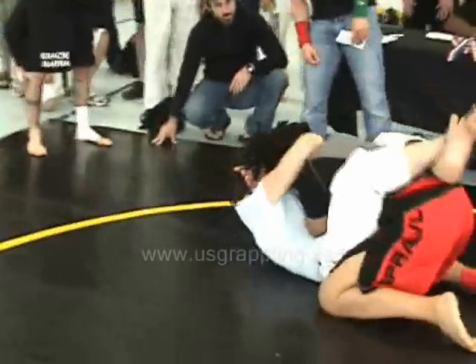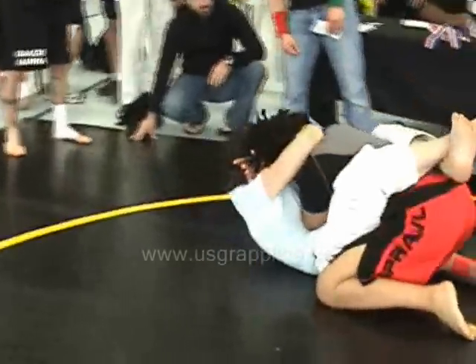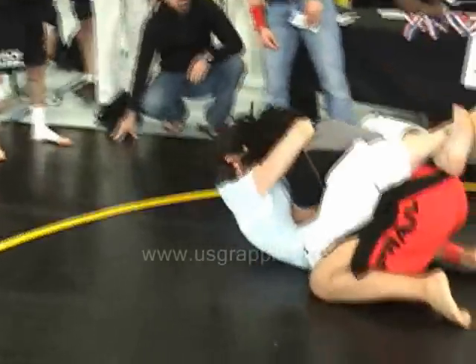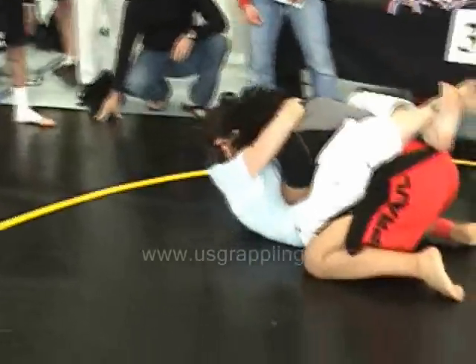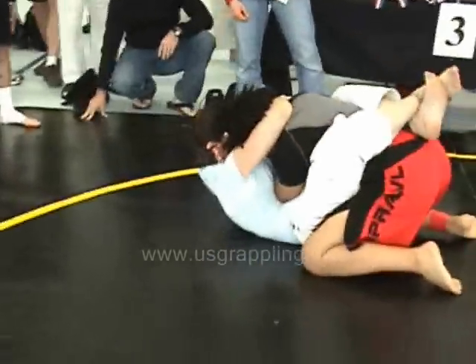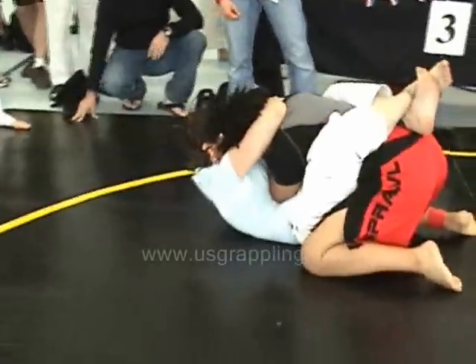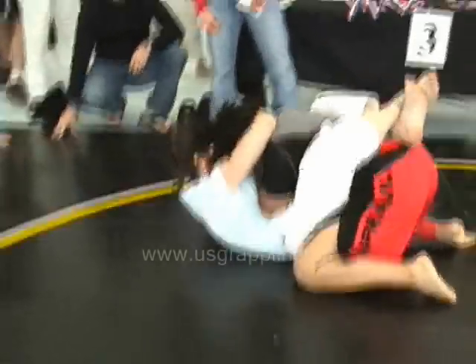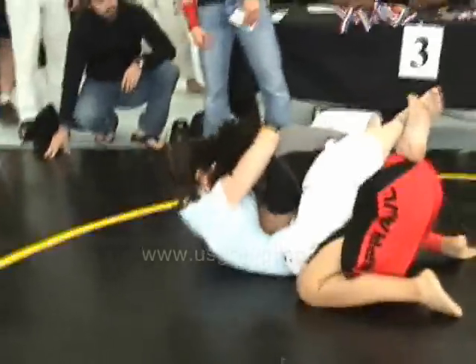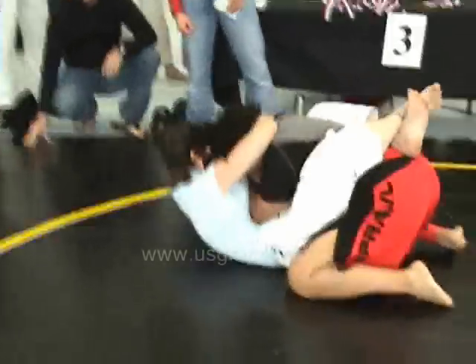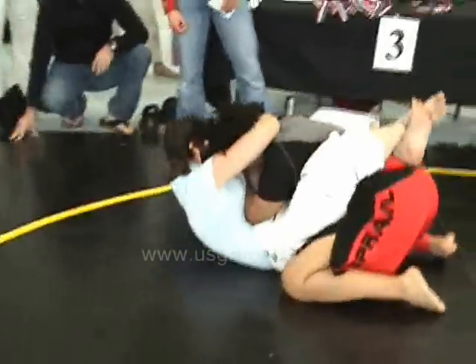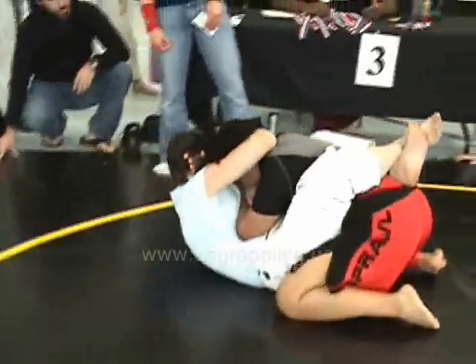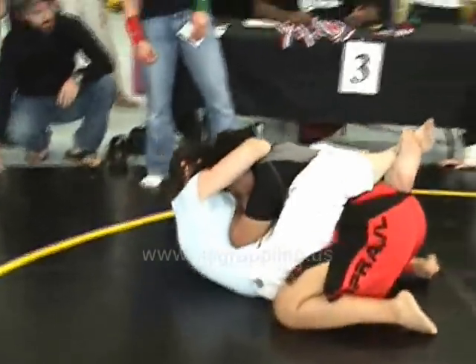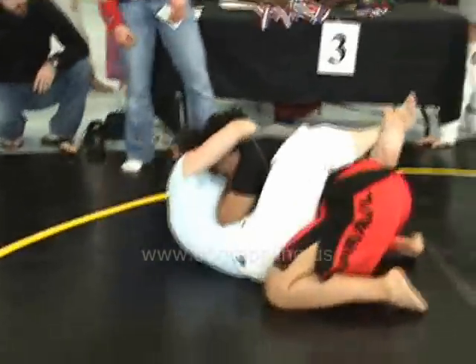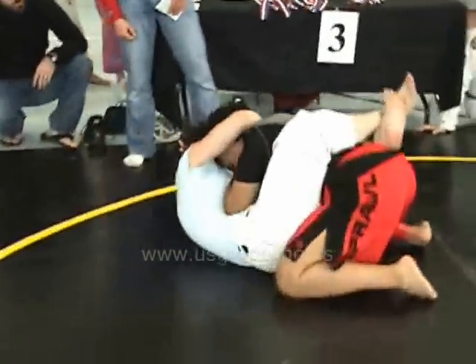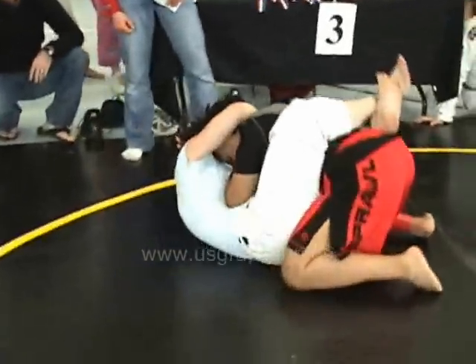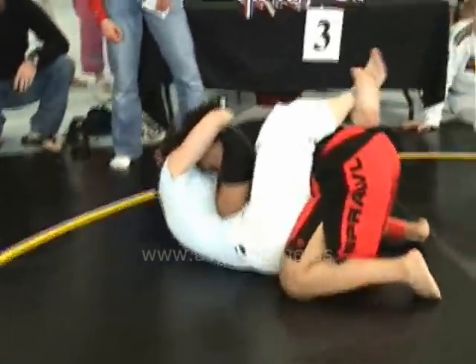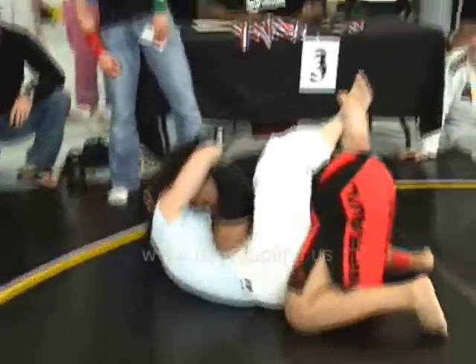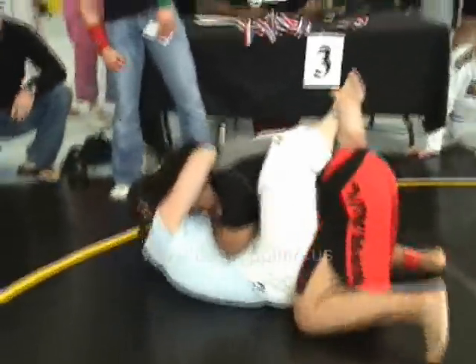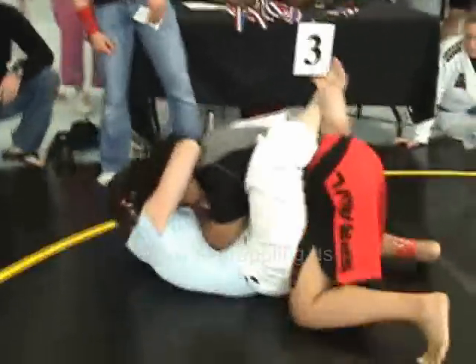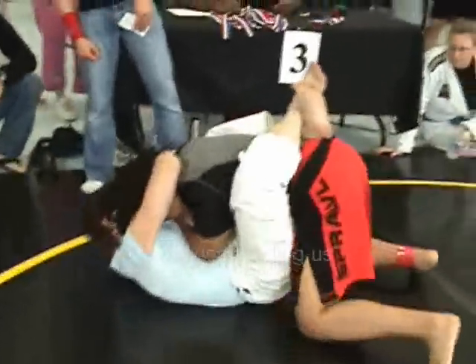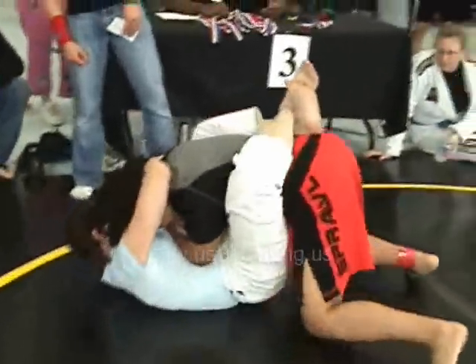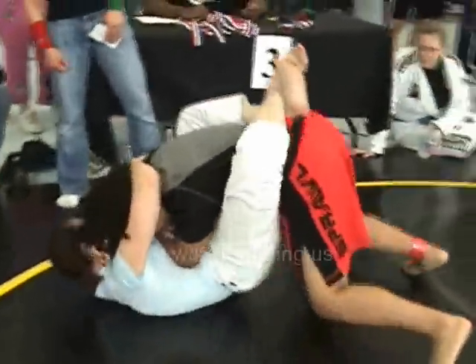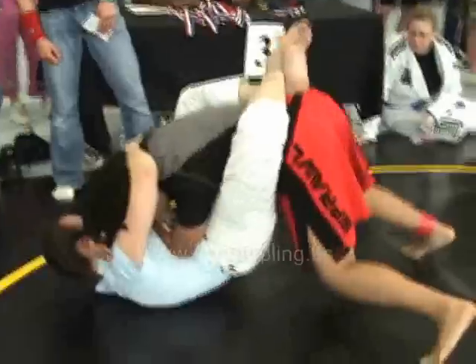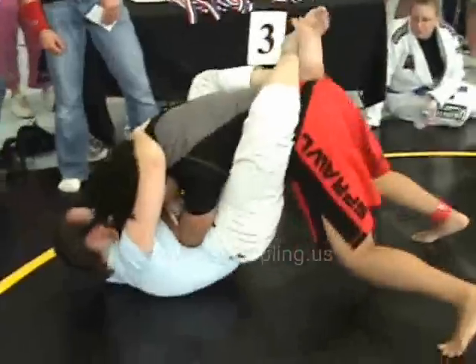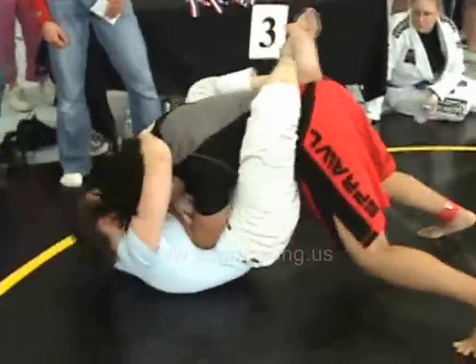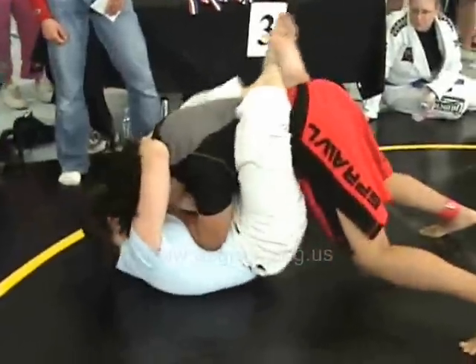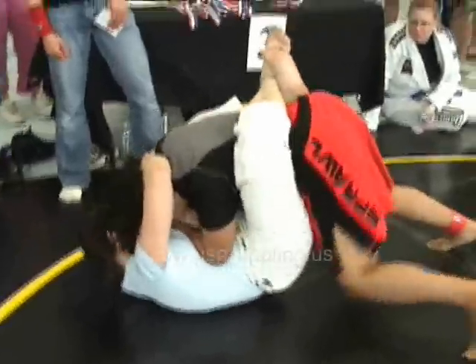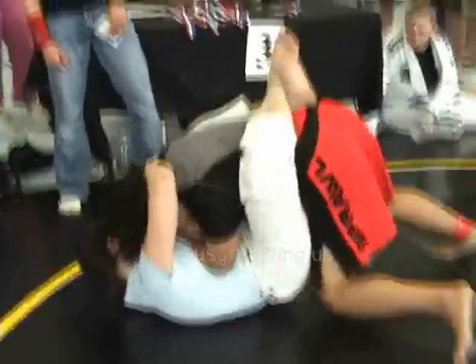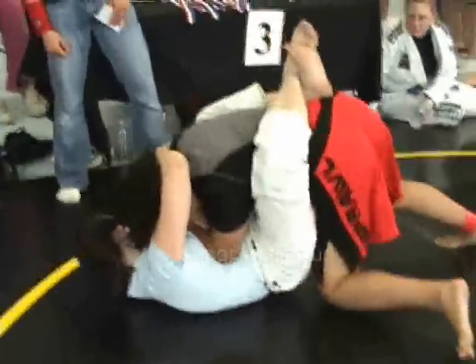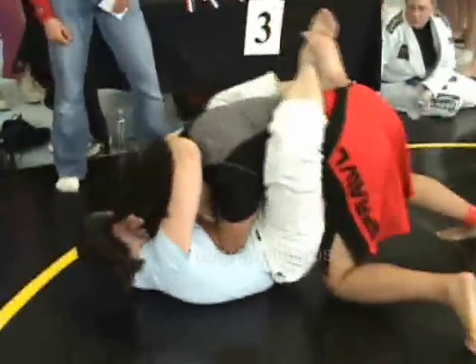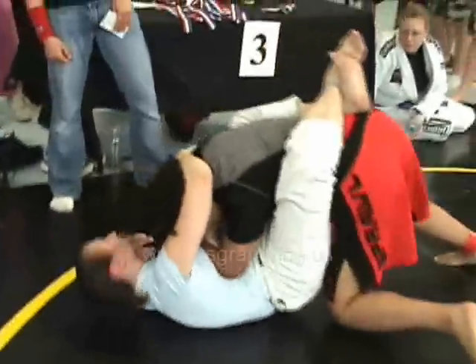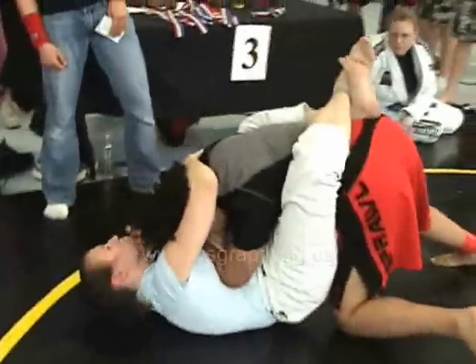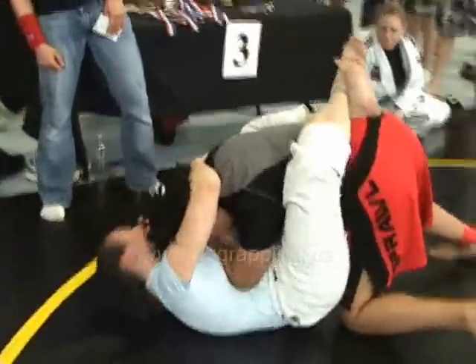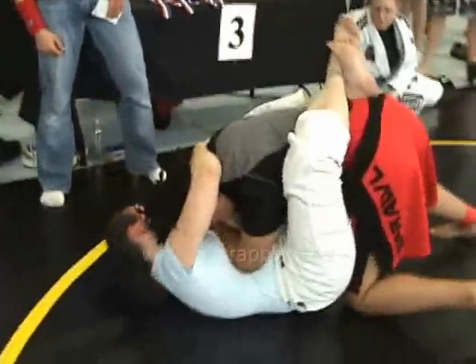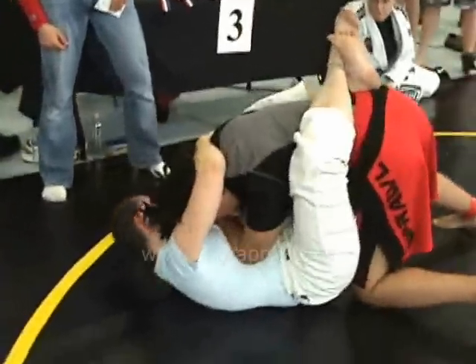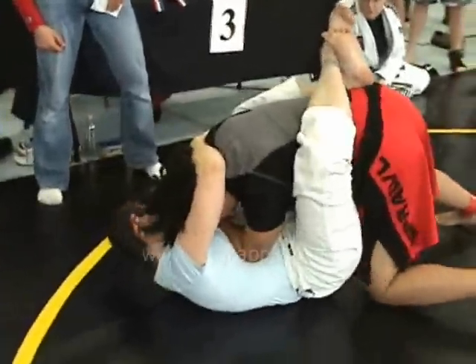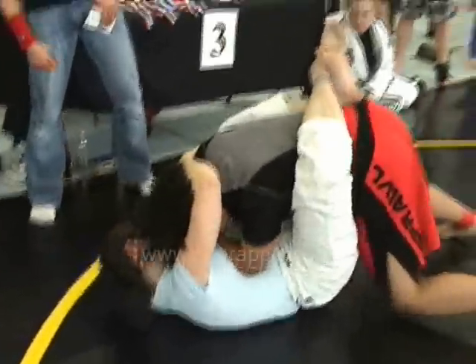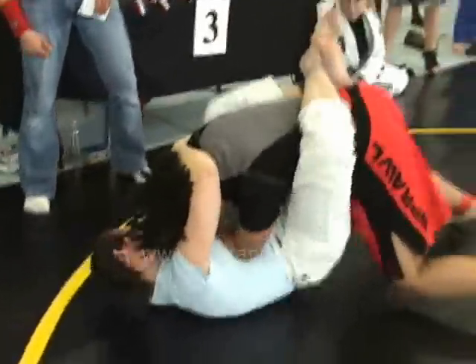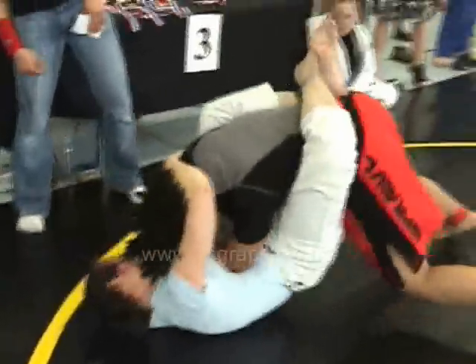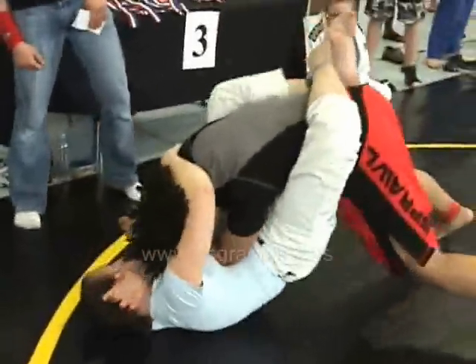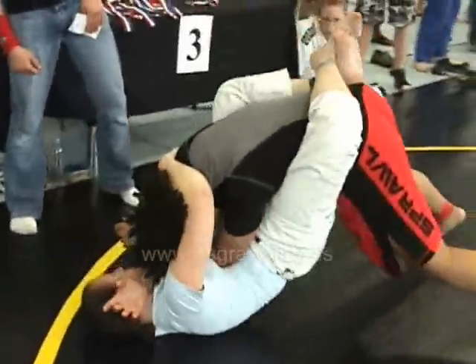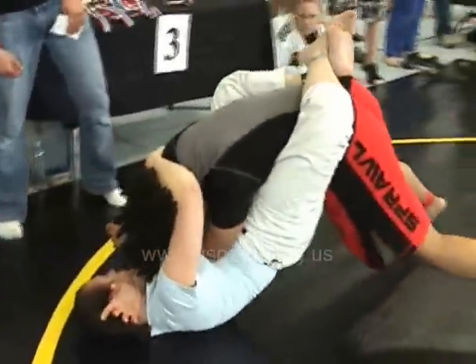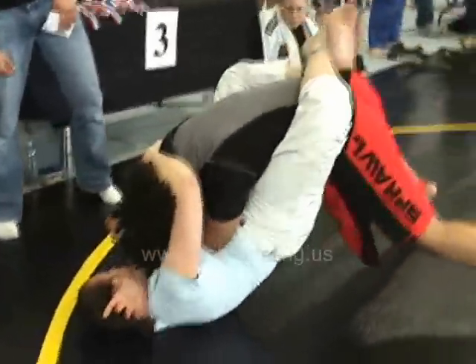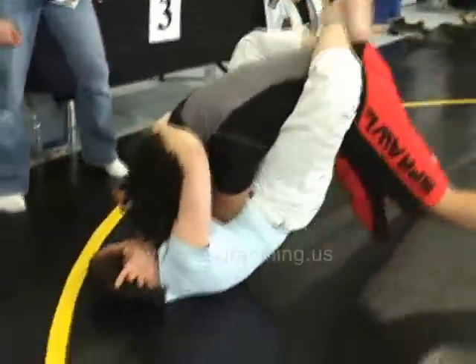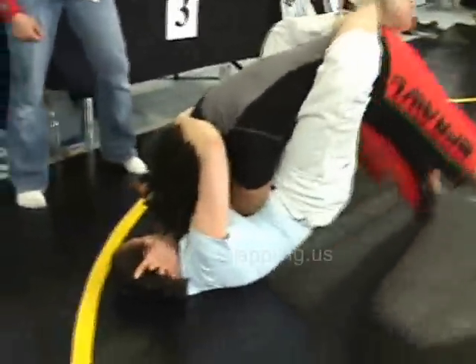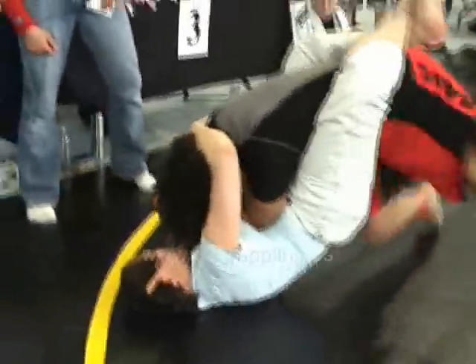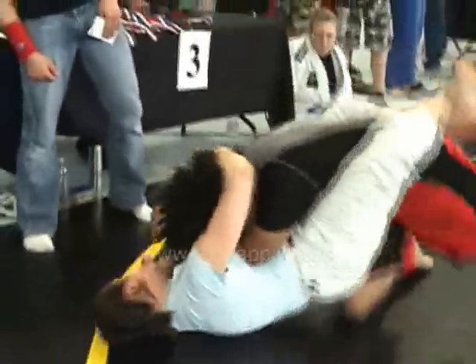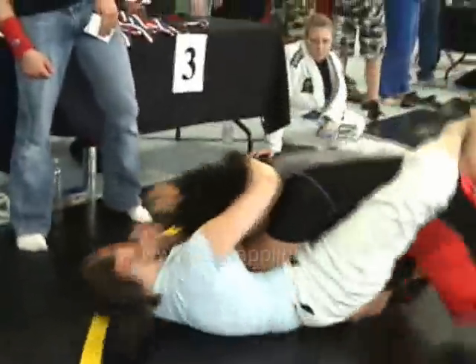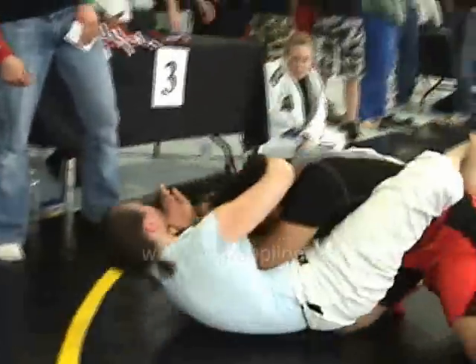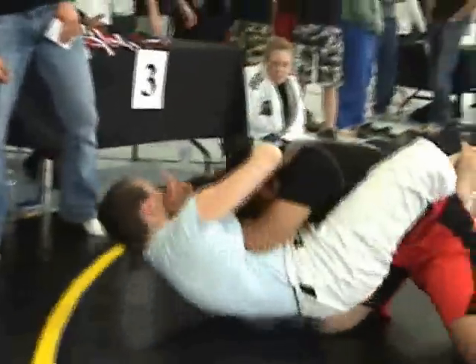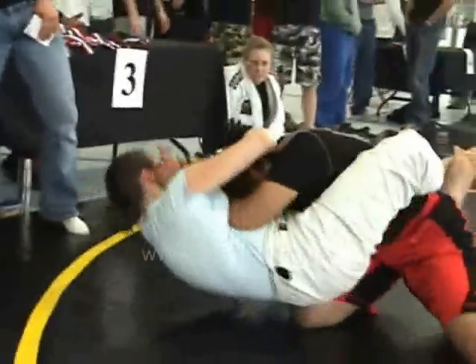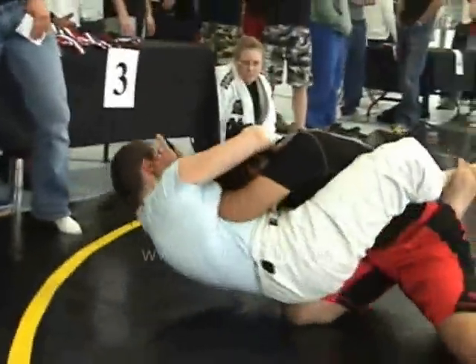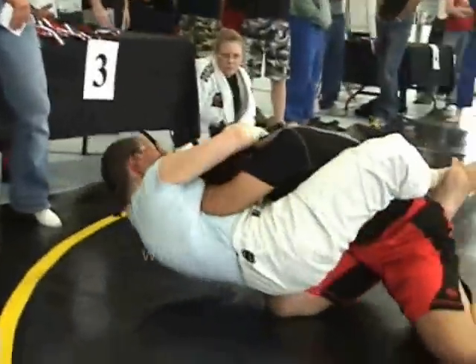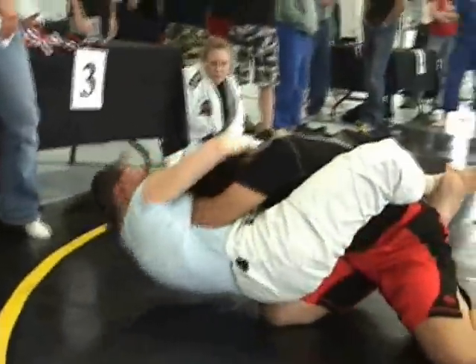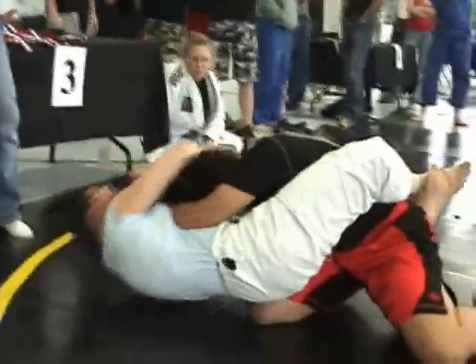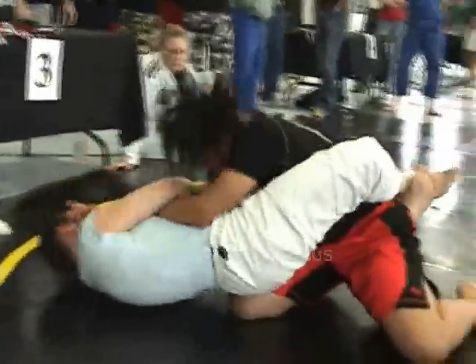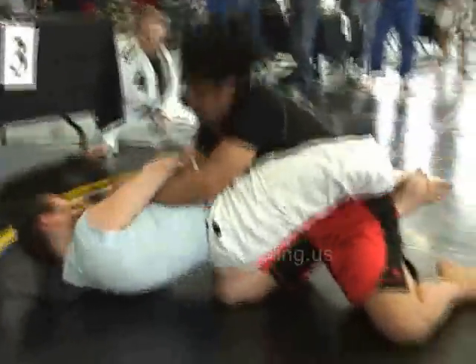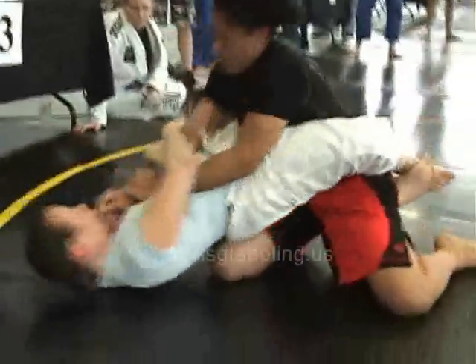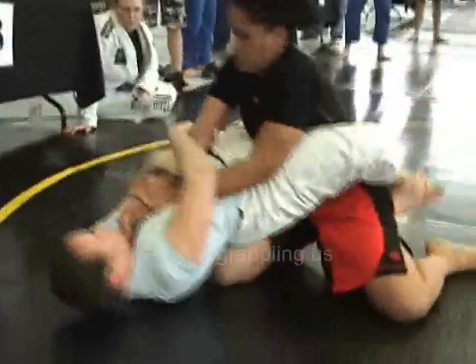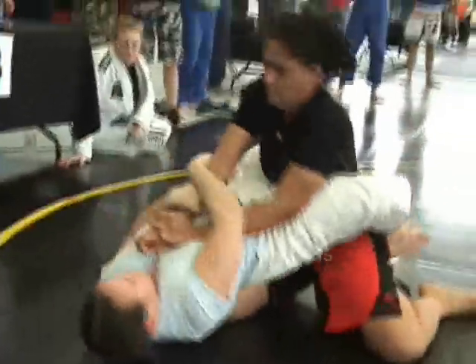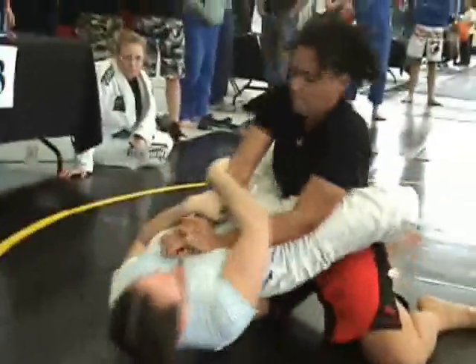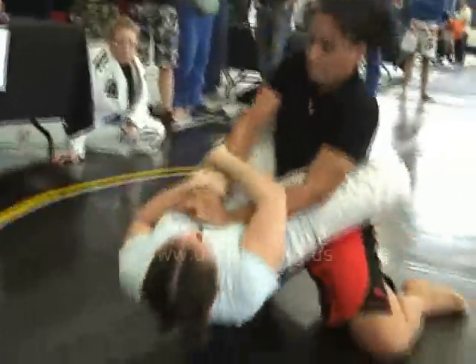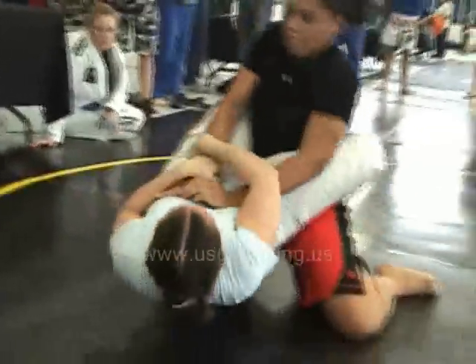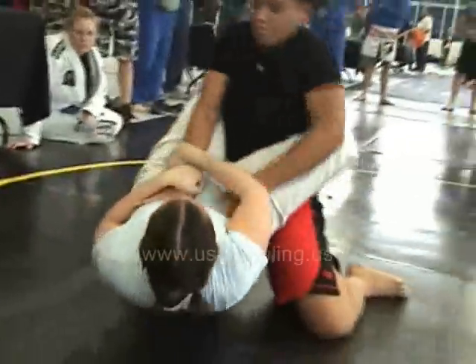30 and up, middleweight, 160 to 179.9 pounds, advance — please check in at mat 2.